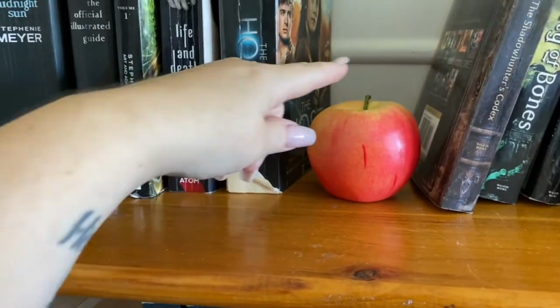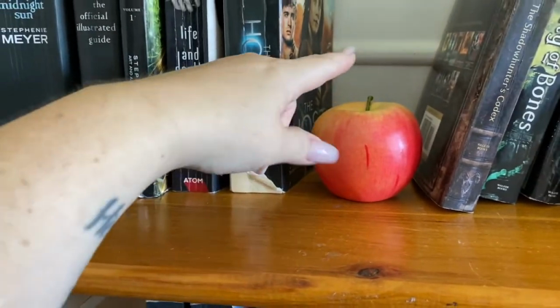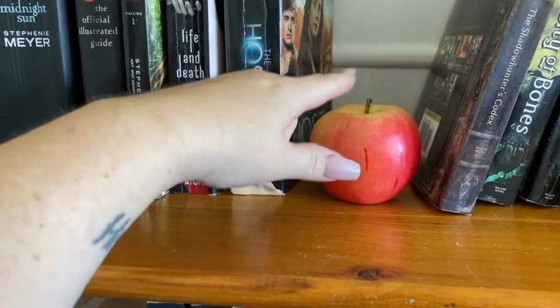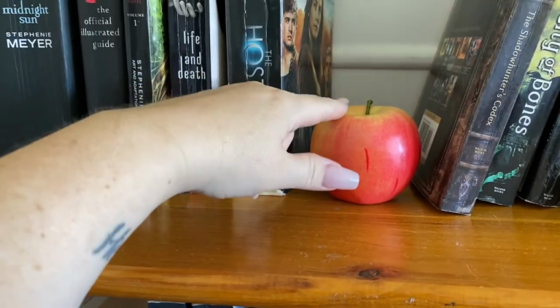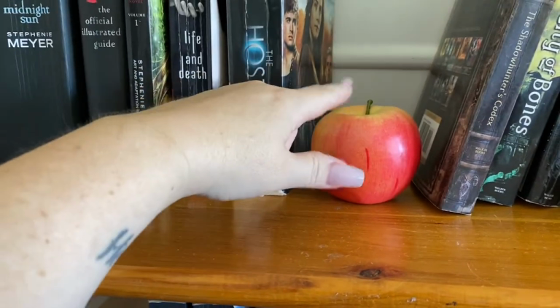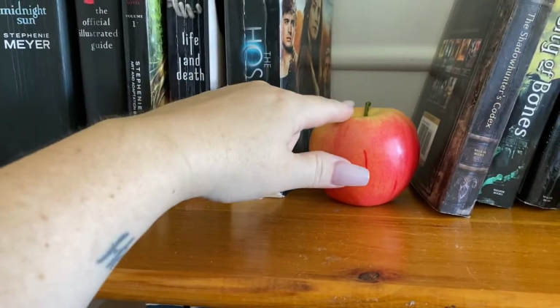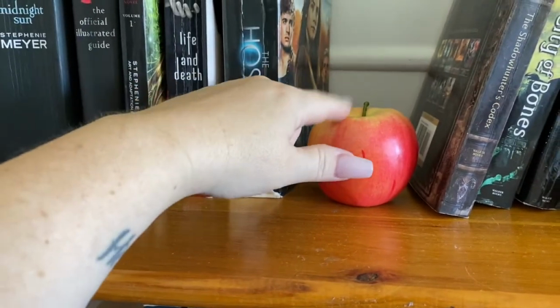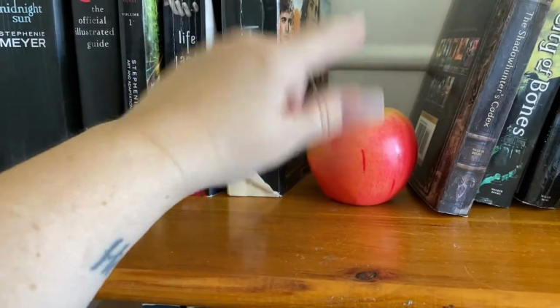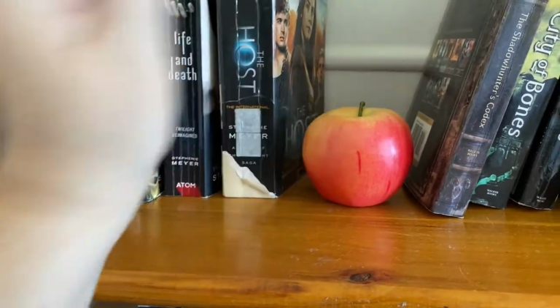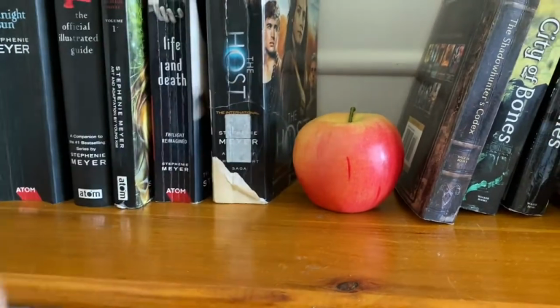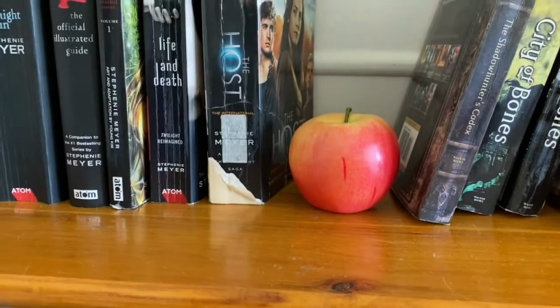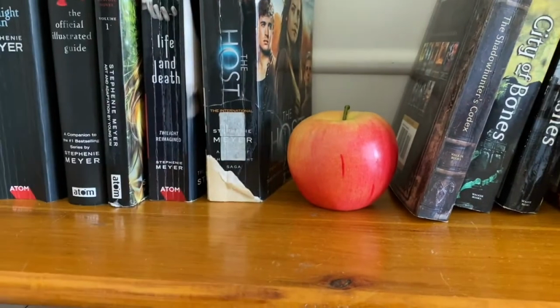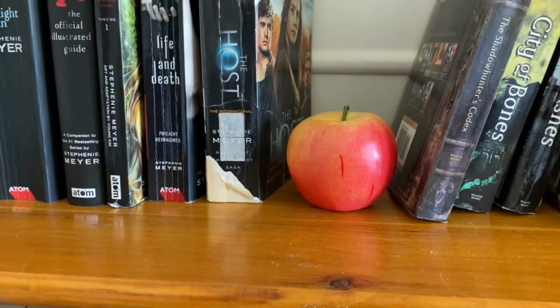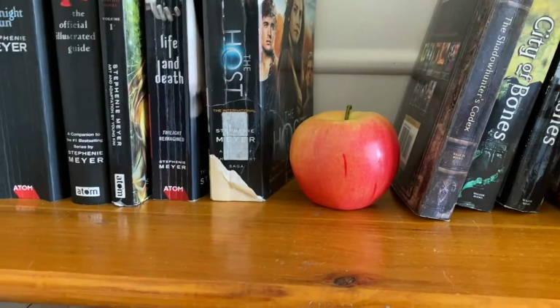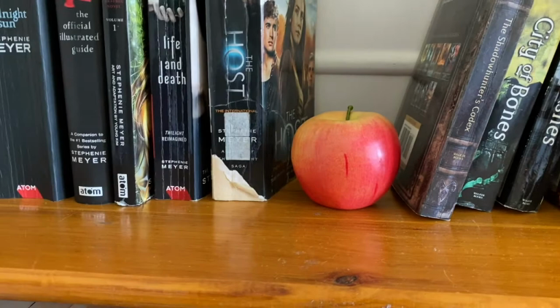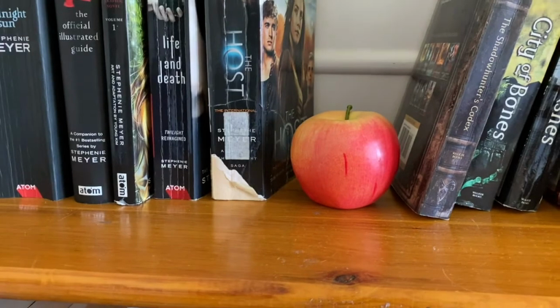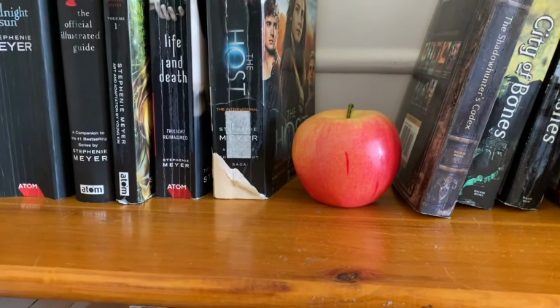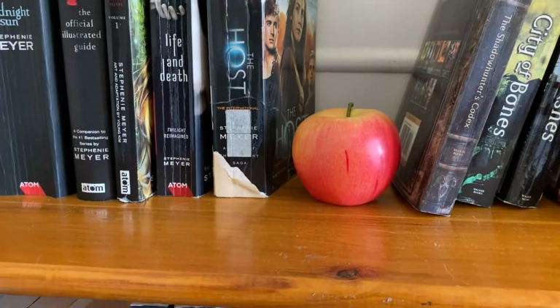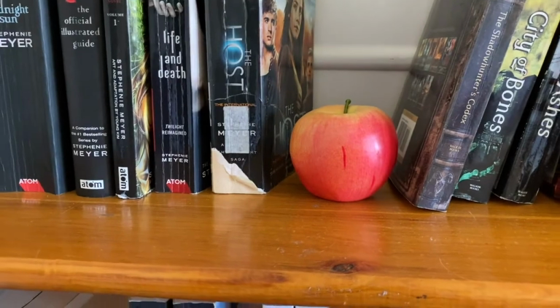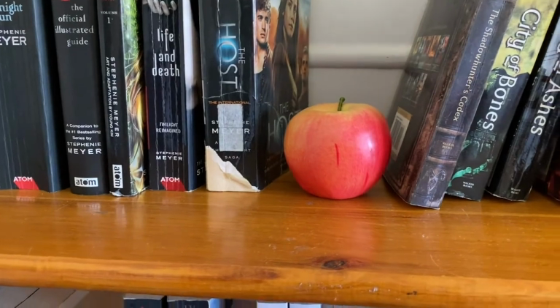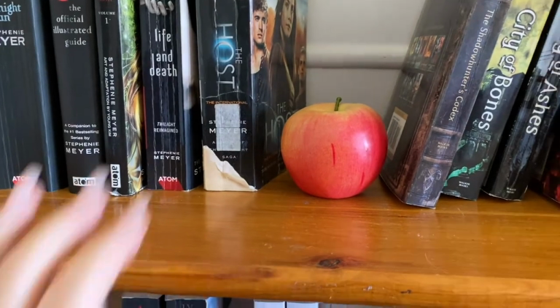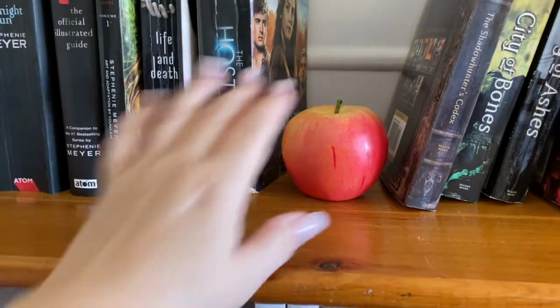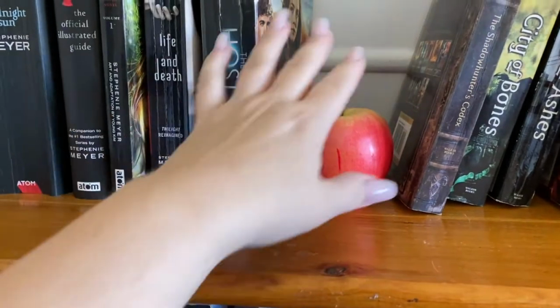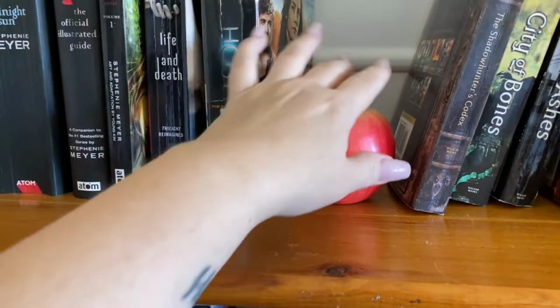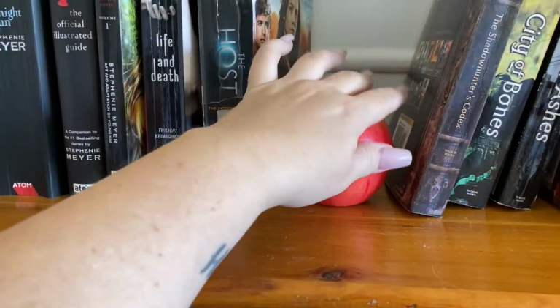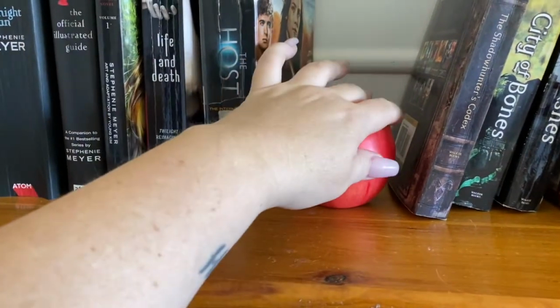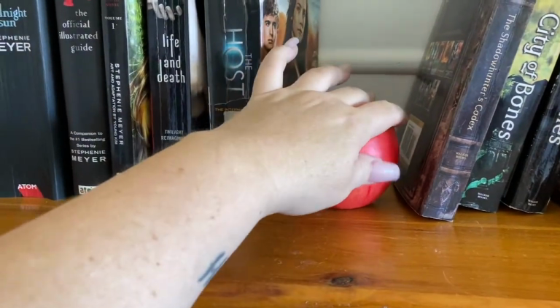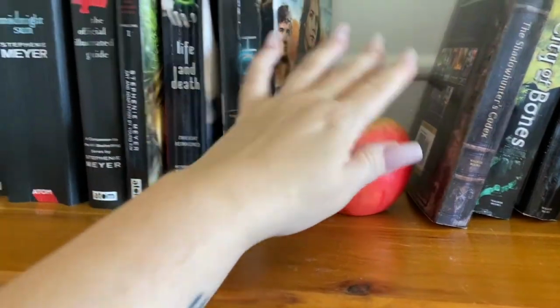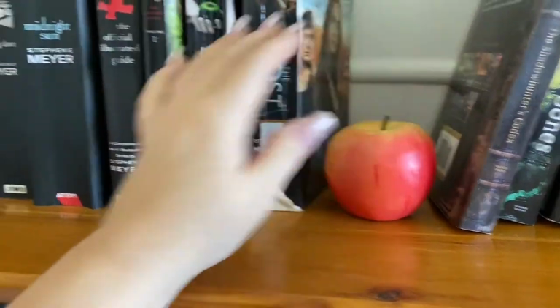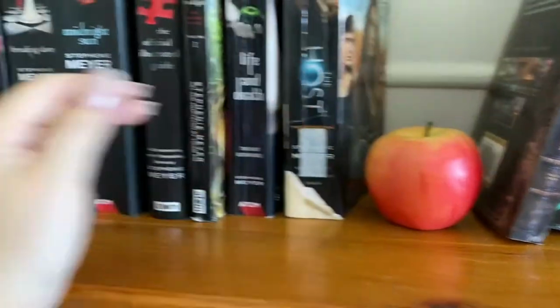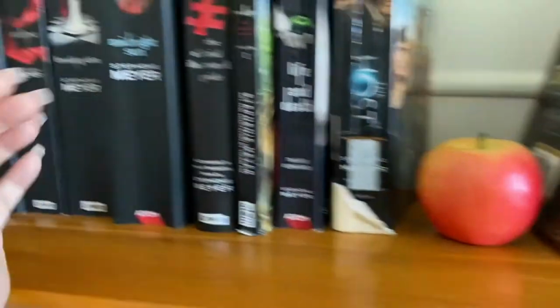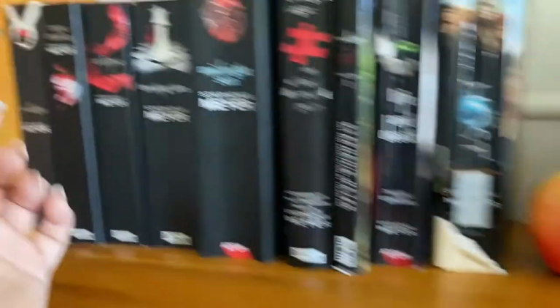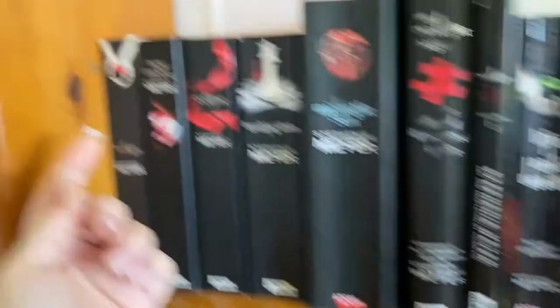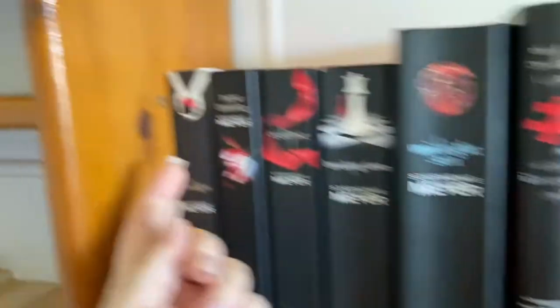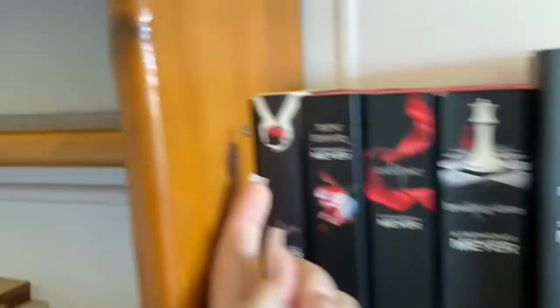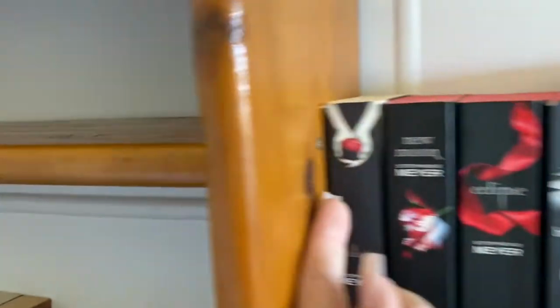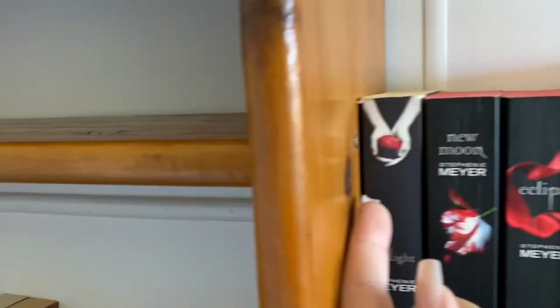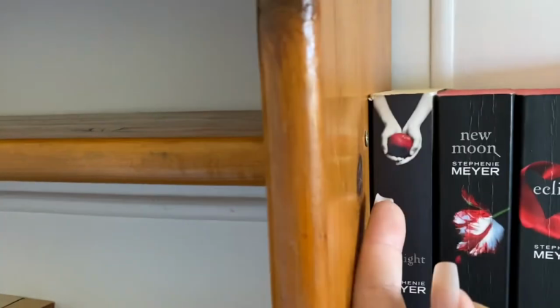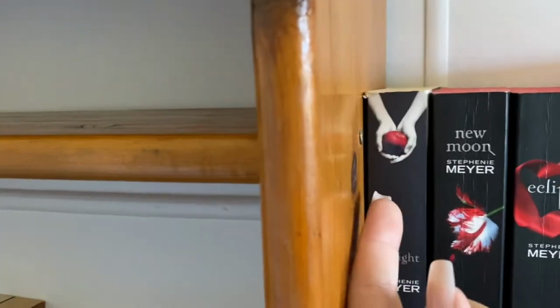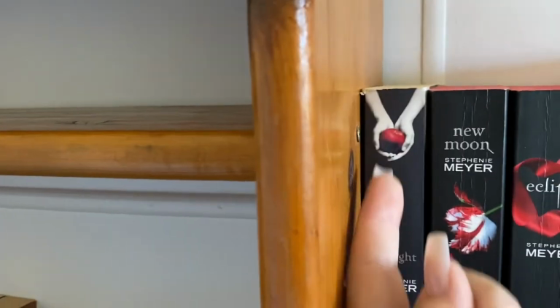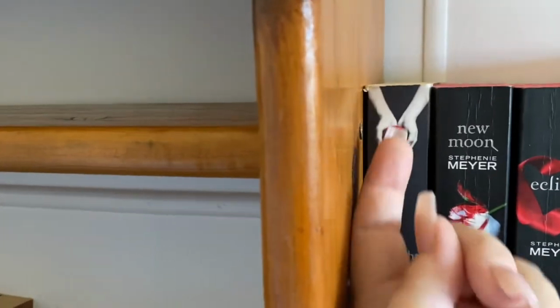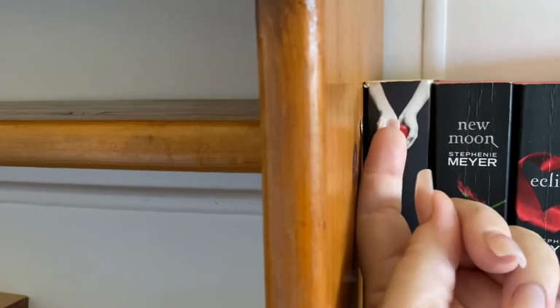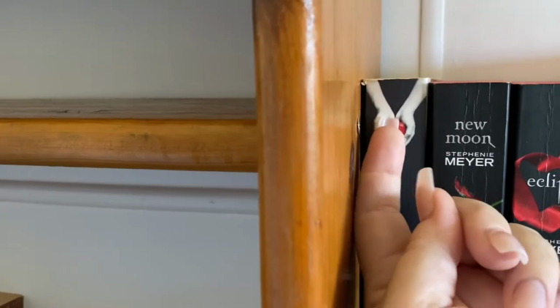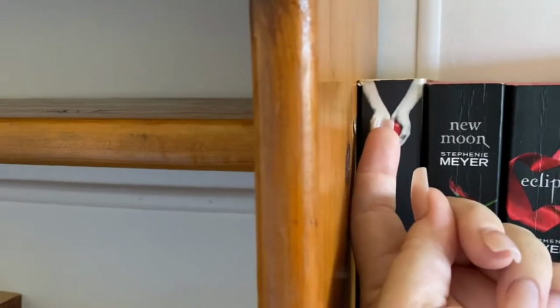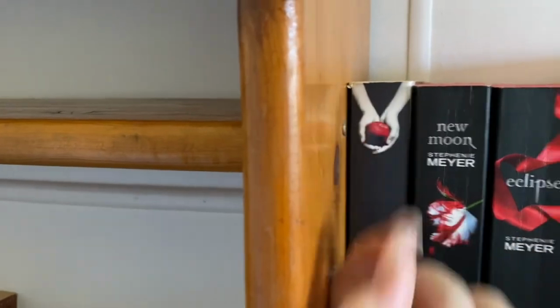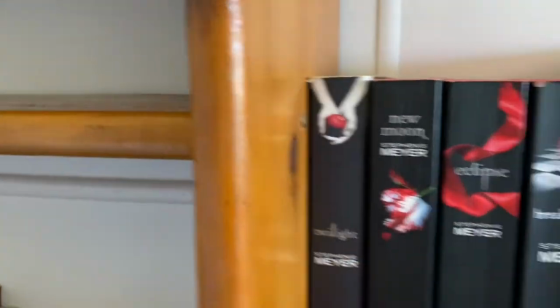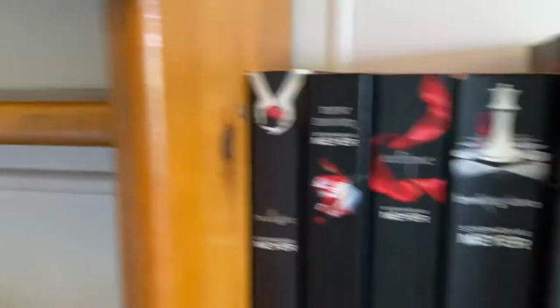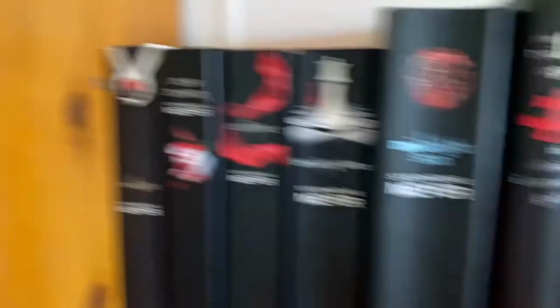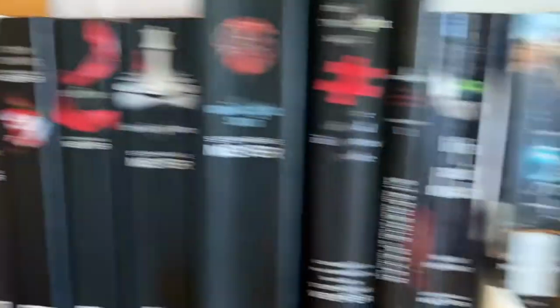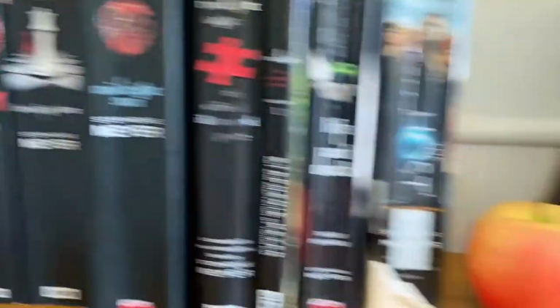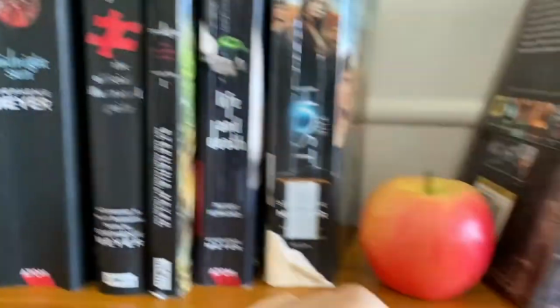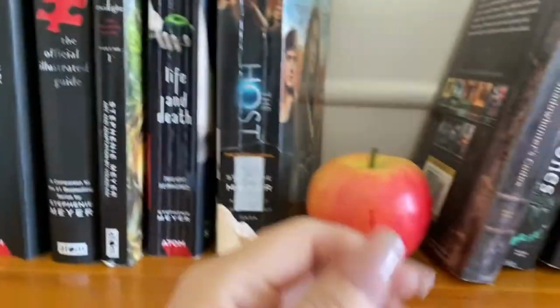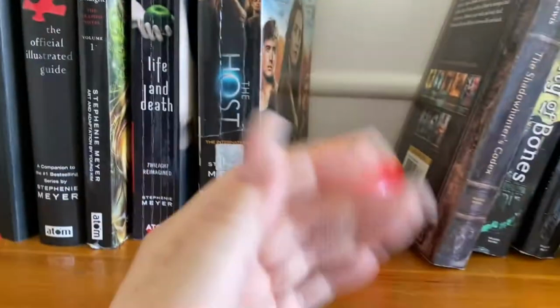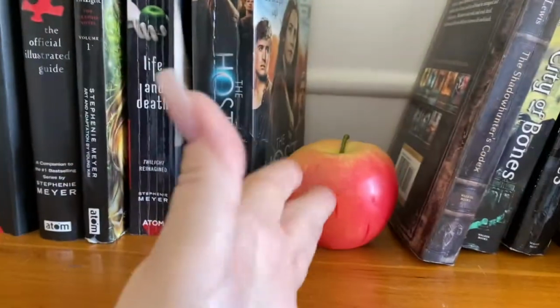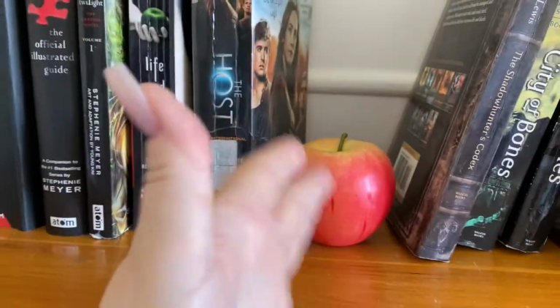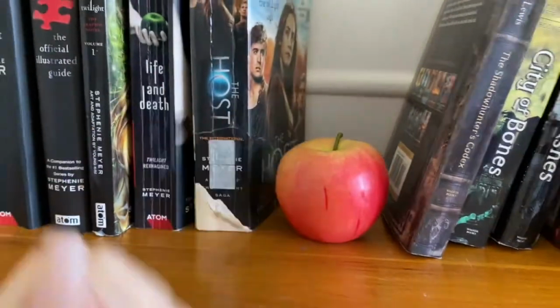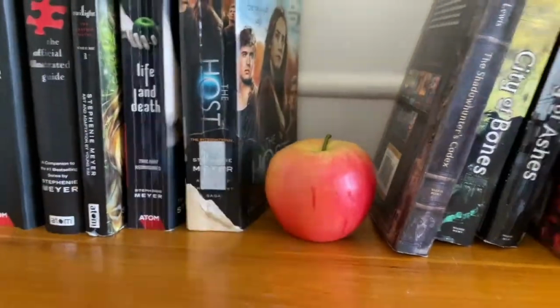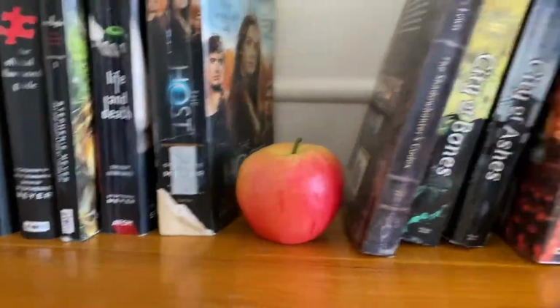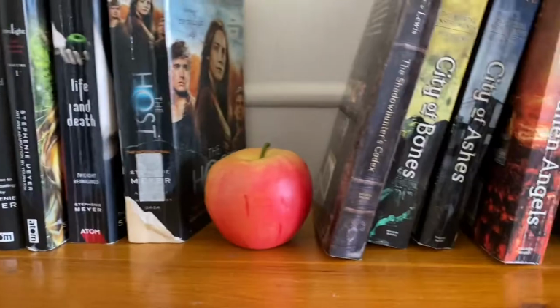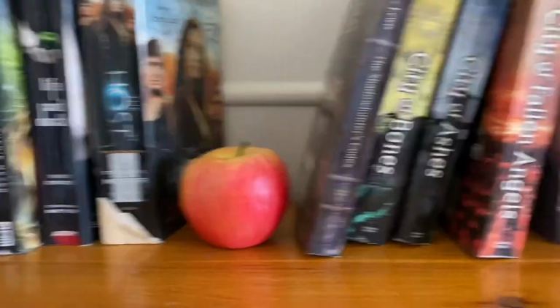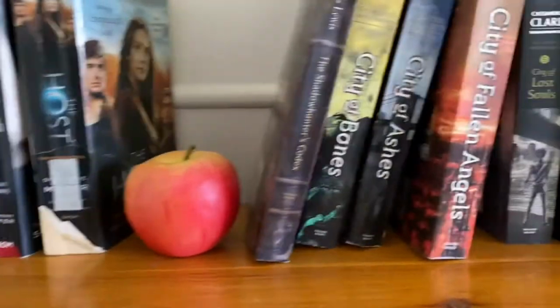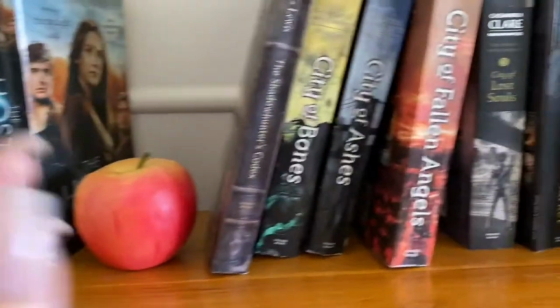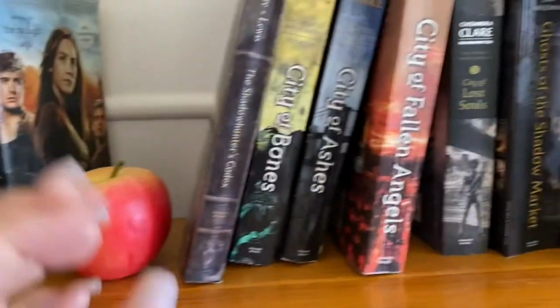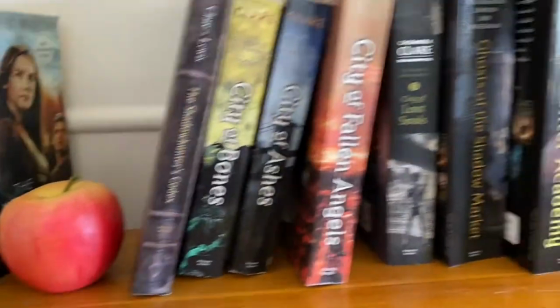My little apple that I leave there because, you know — Twilight apple. Okay.